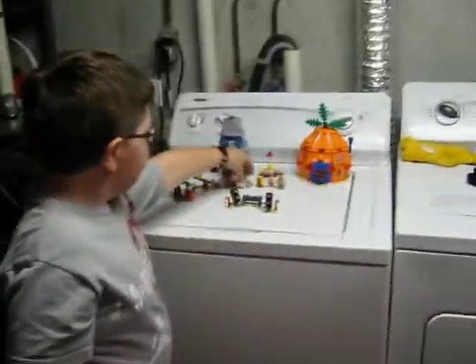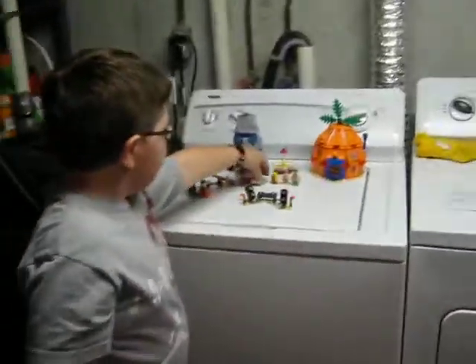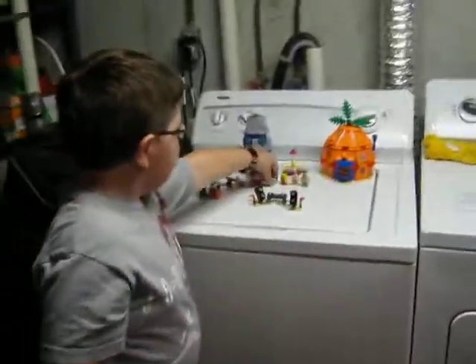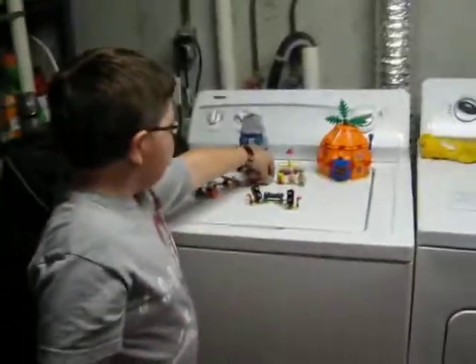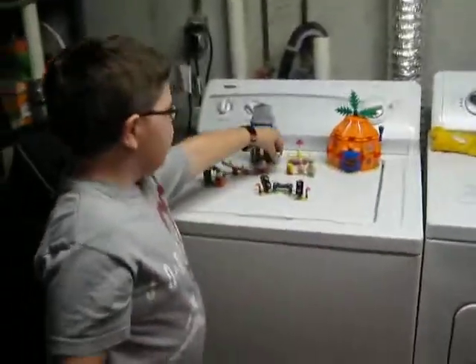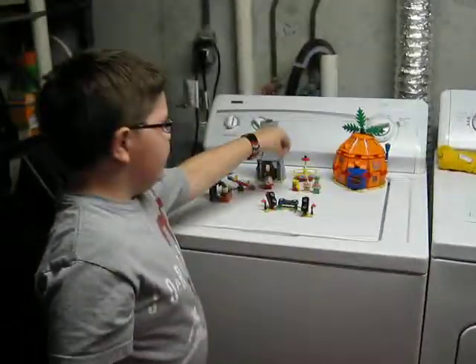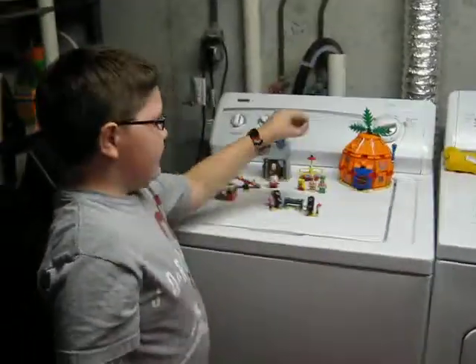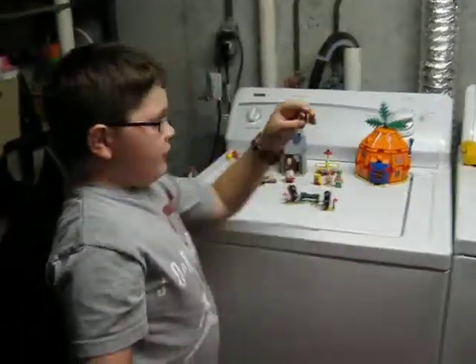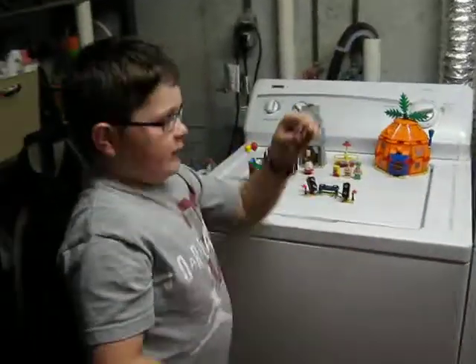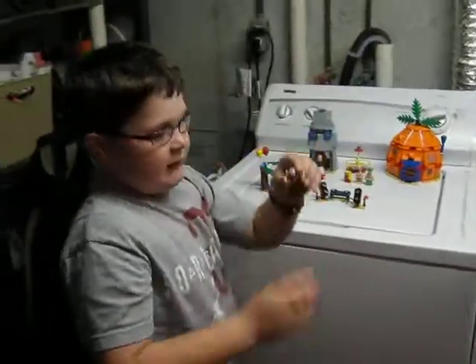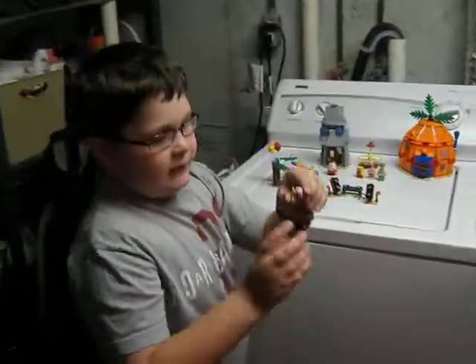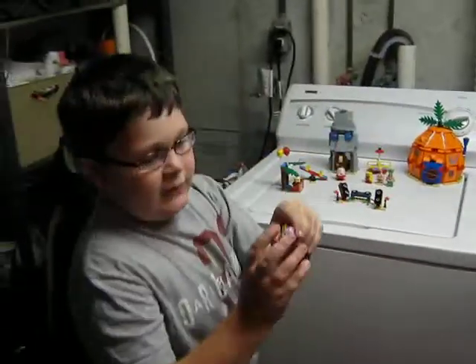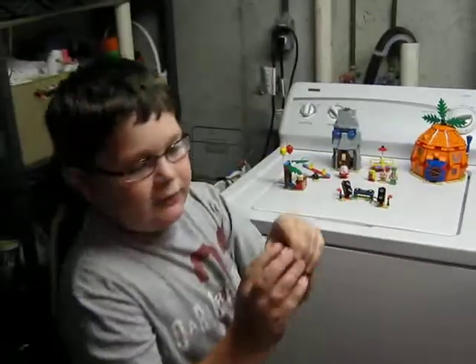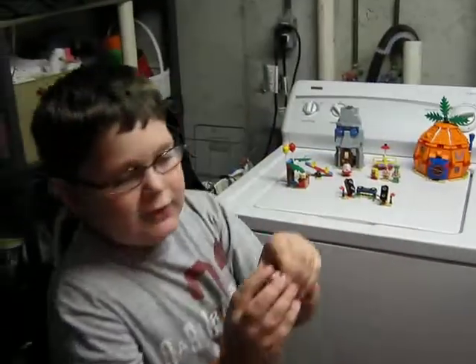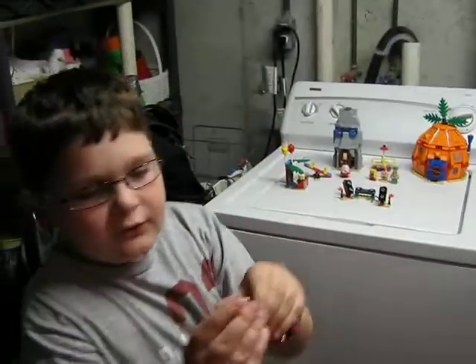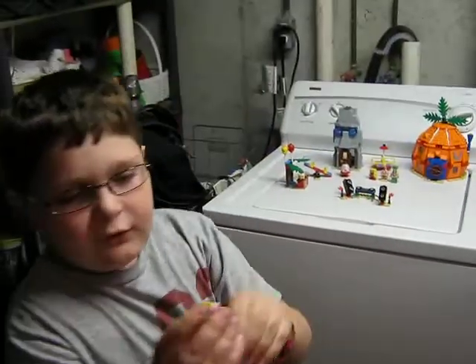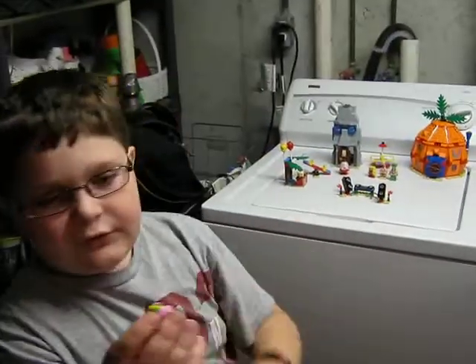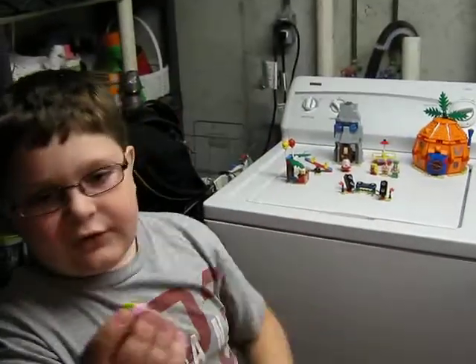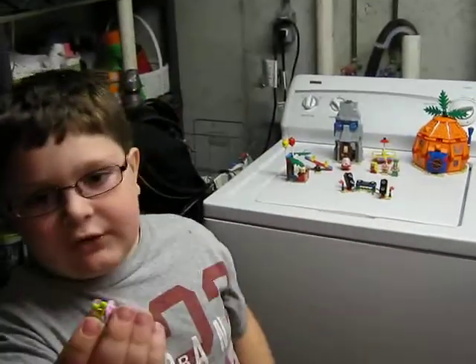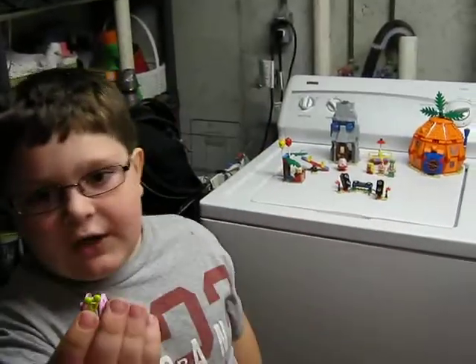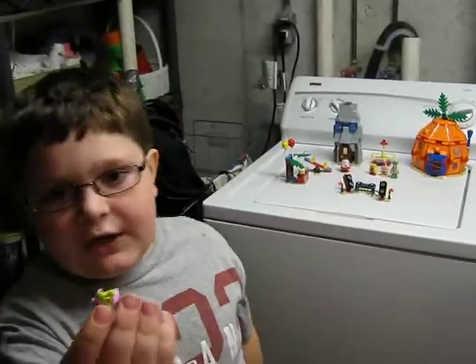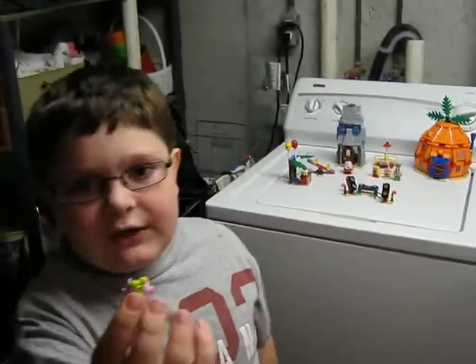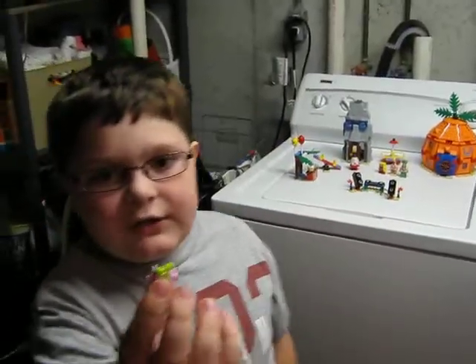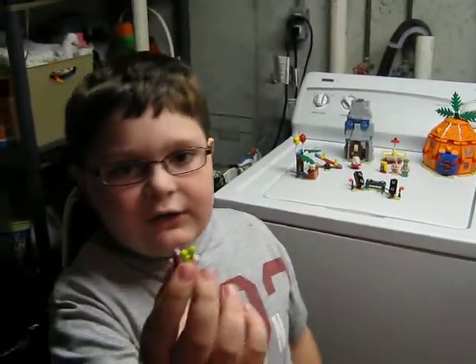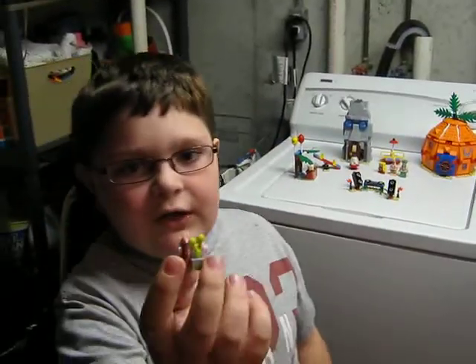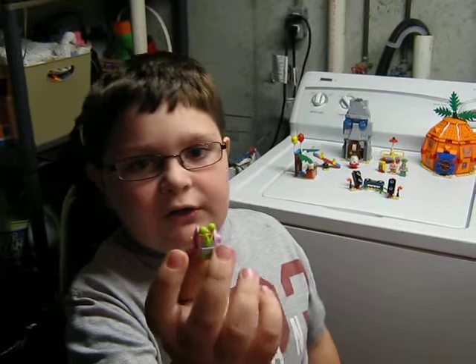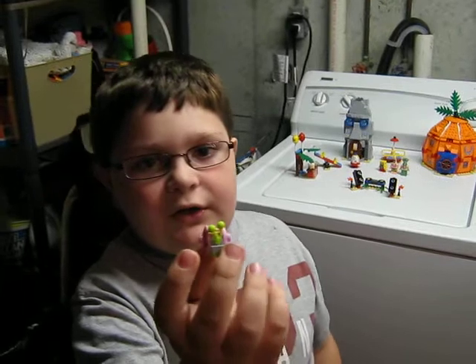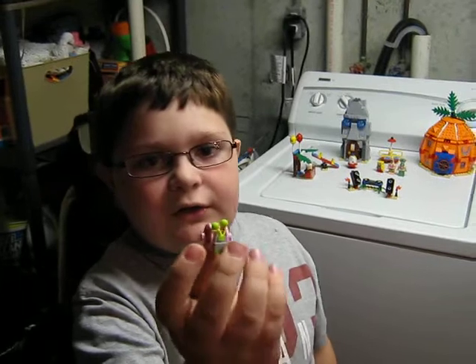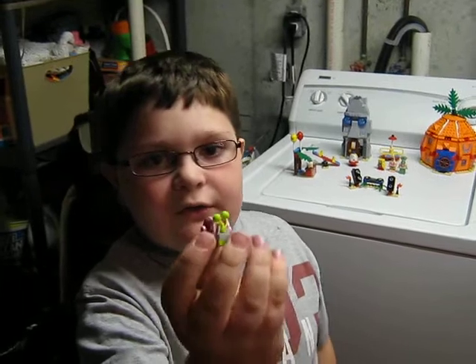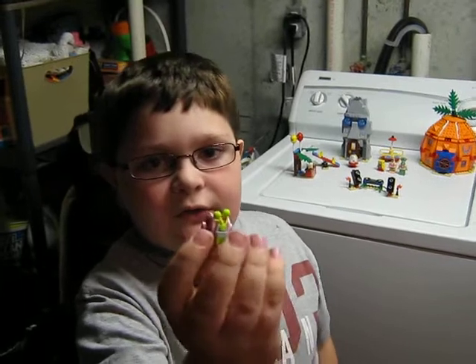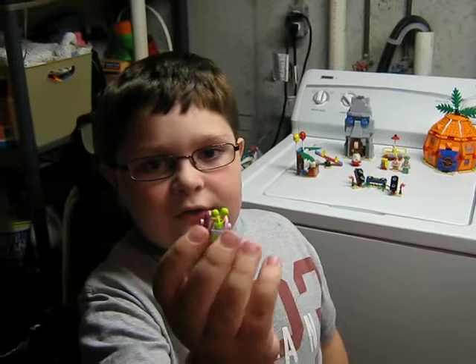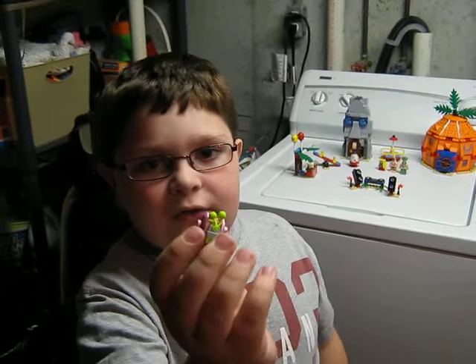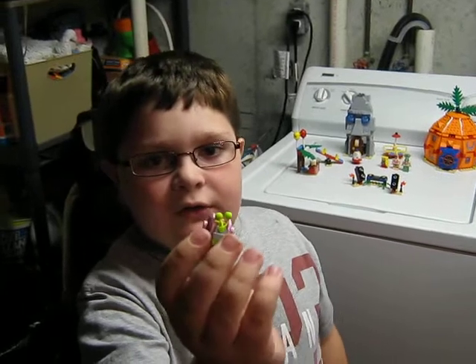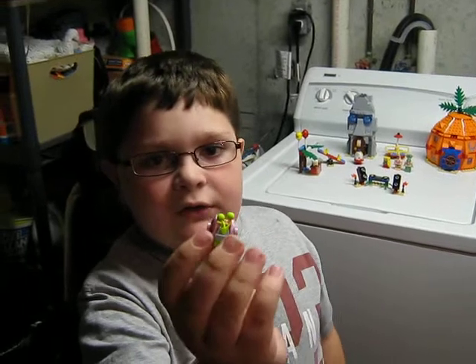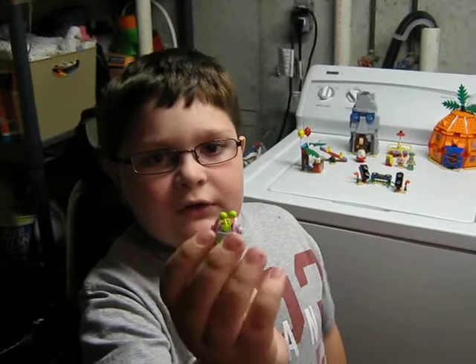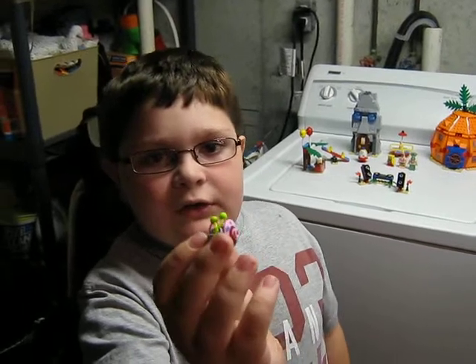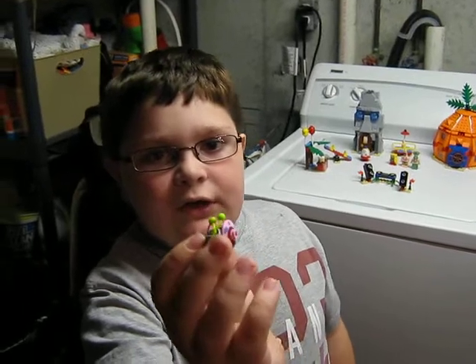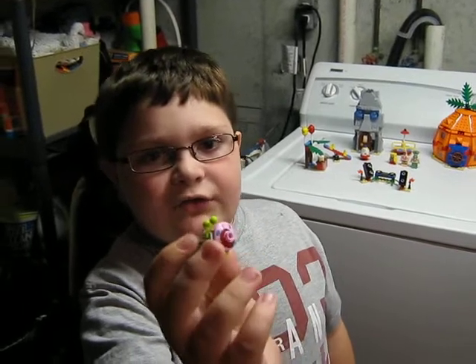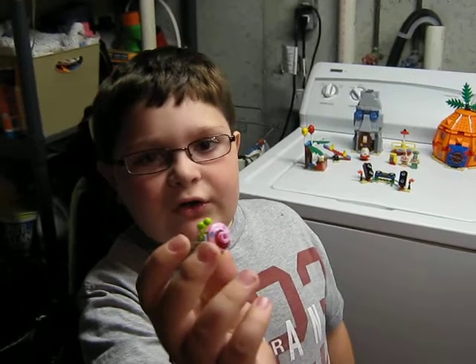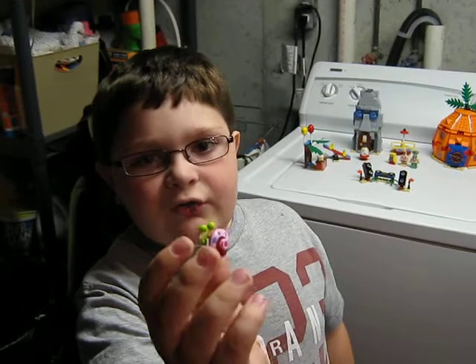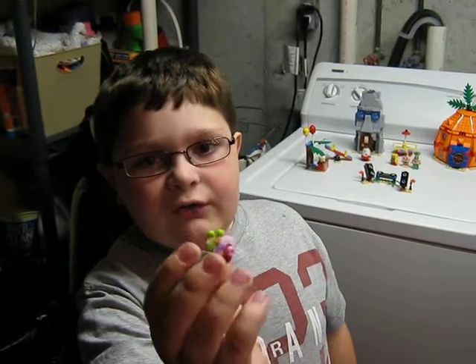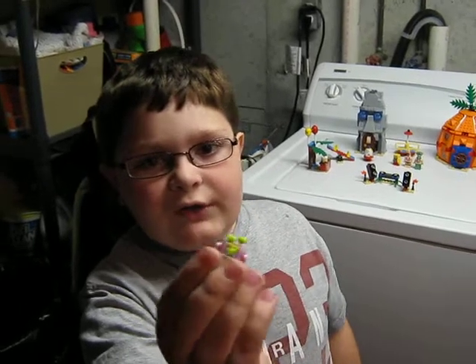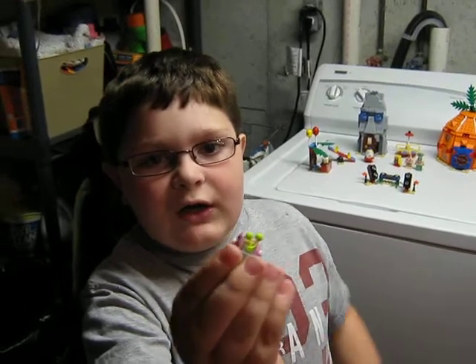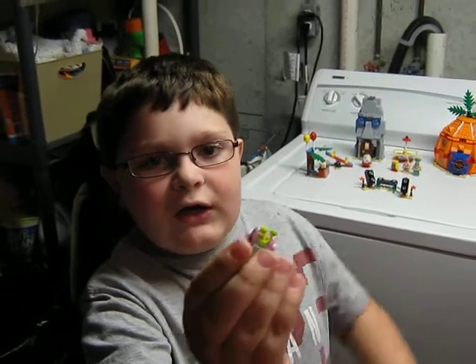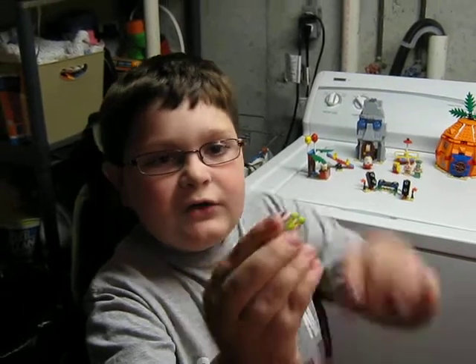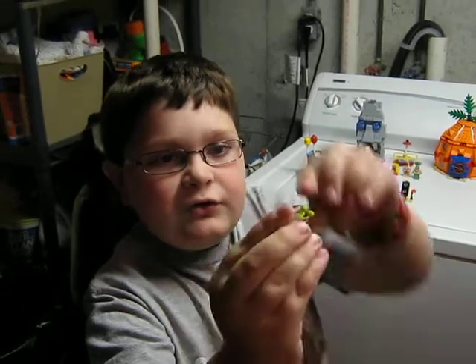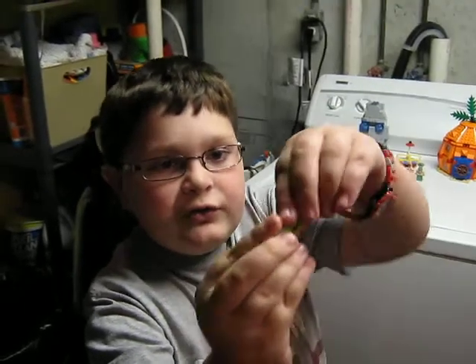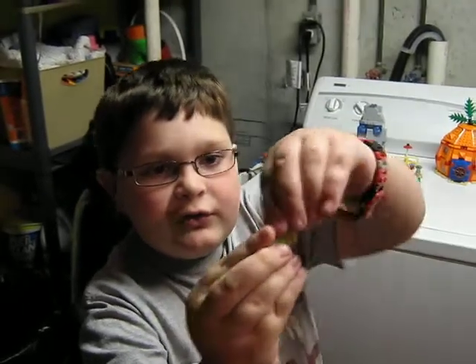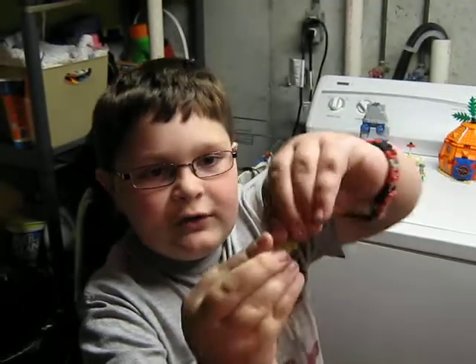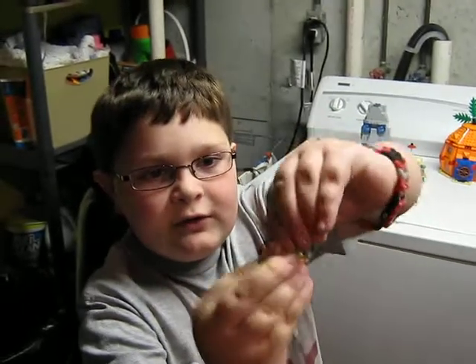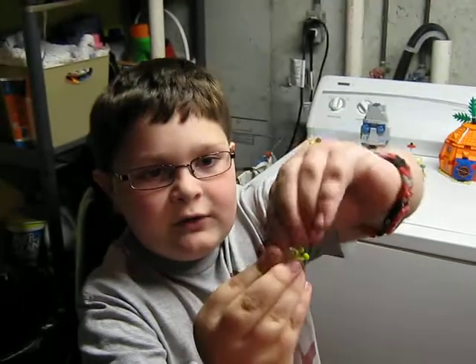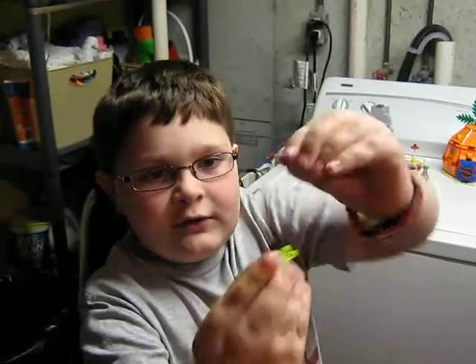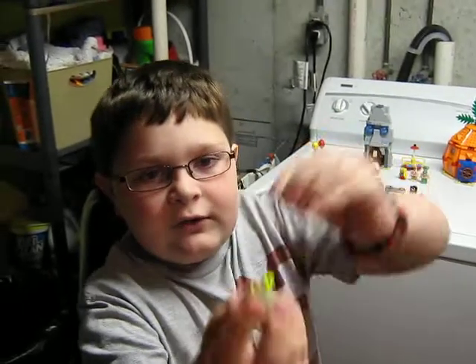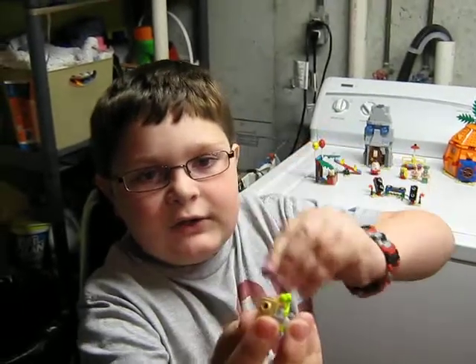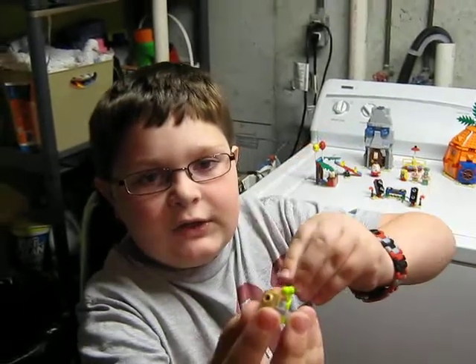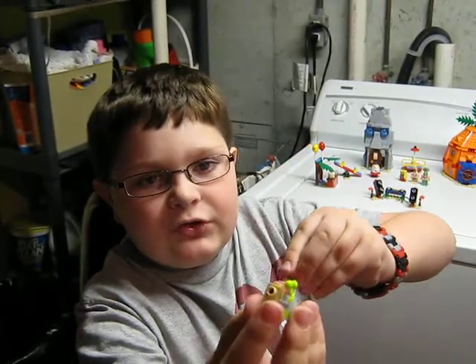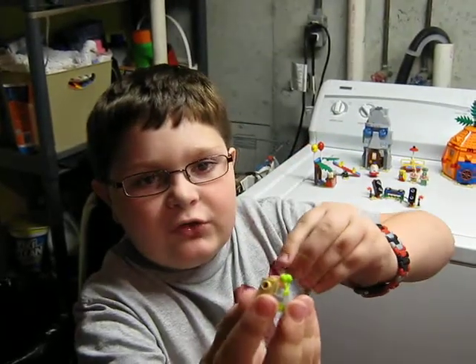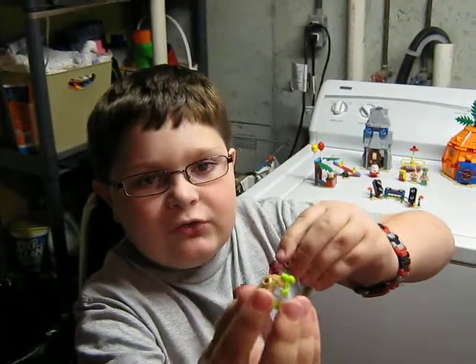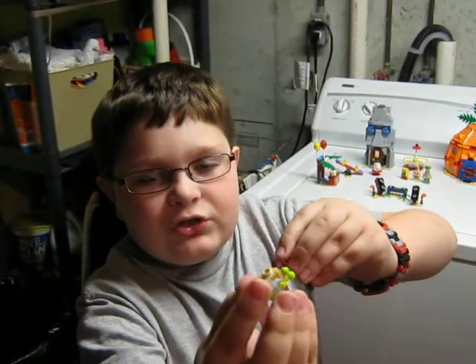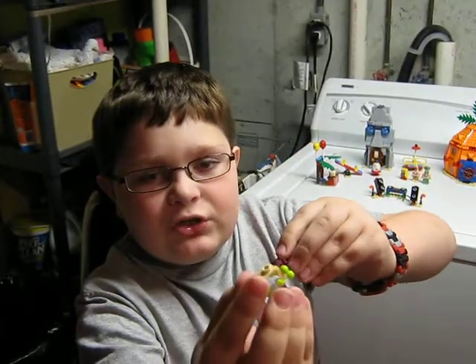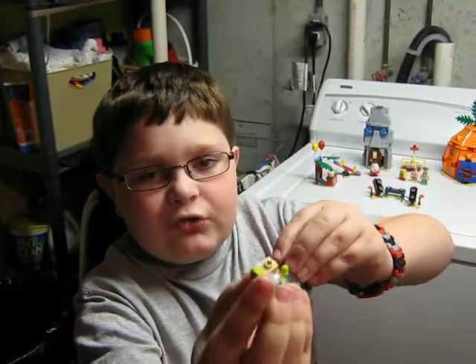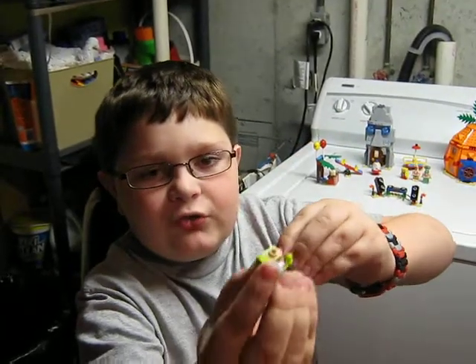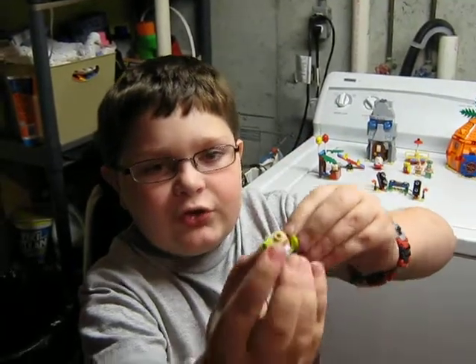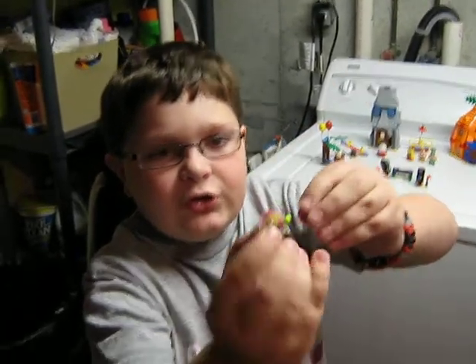And then we get Gary — one of the only sets you can get Gary in. You get cherries for the eyes, and that's how the shell goes on.